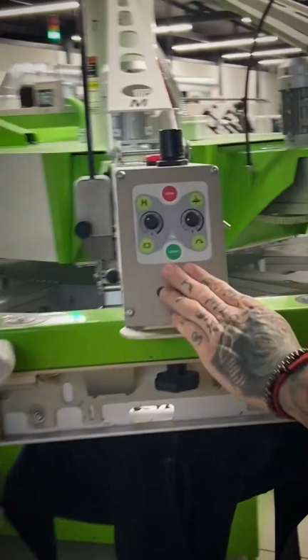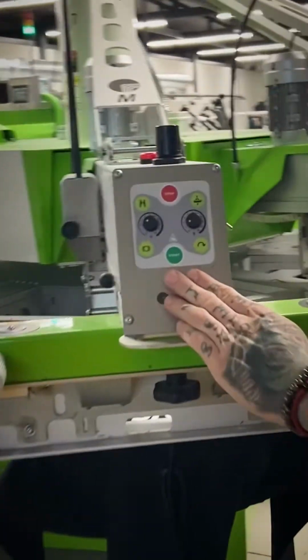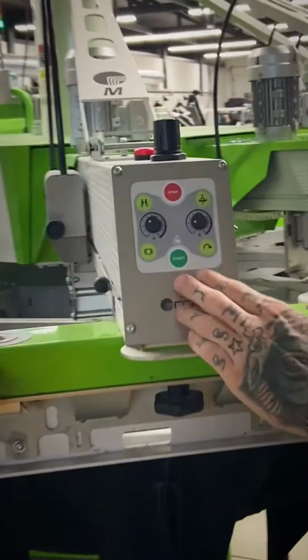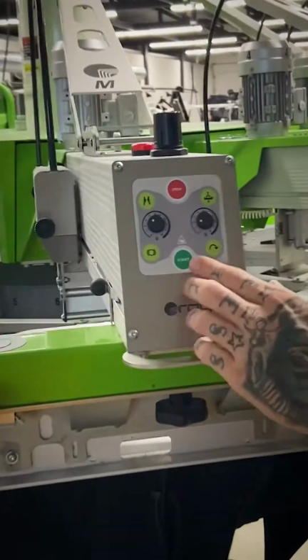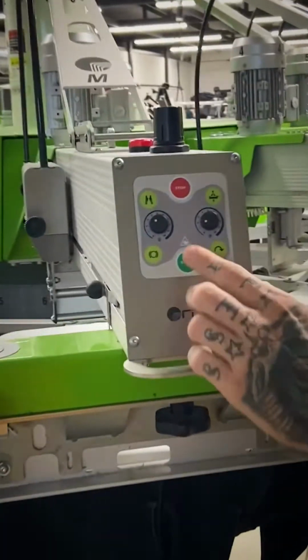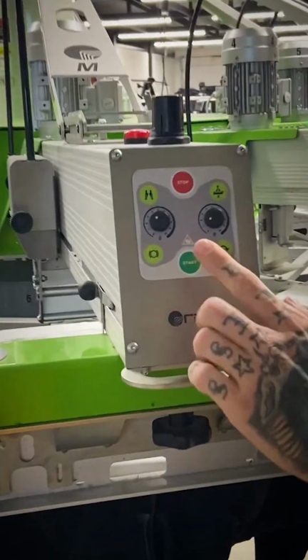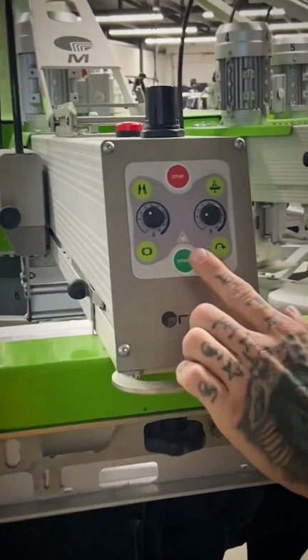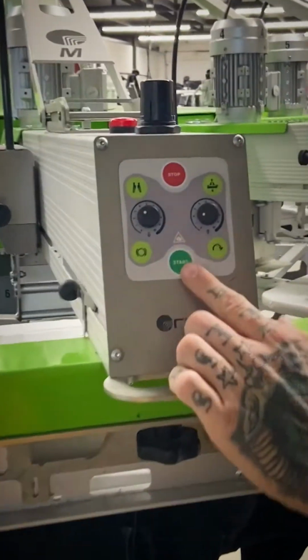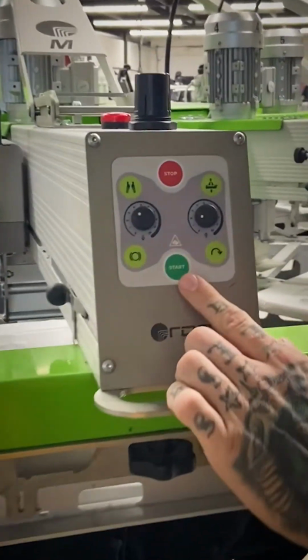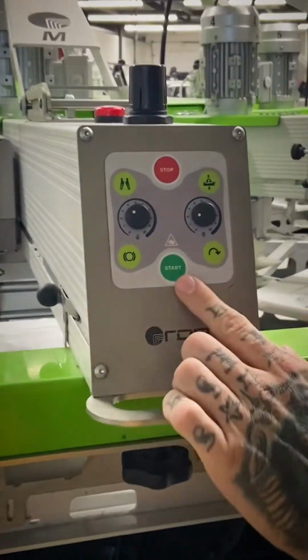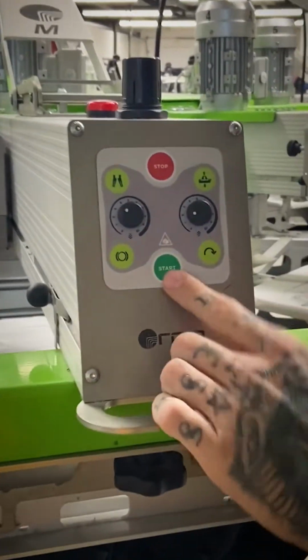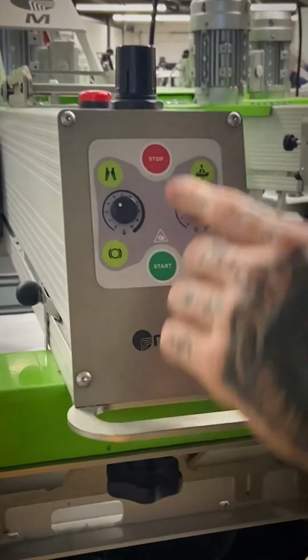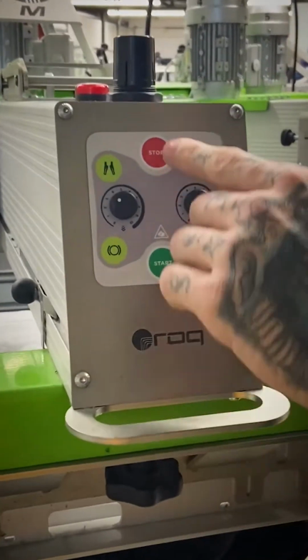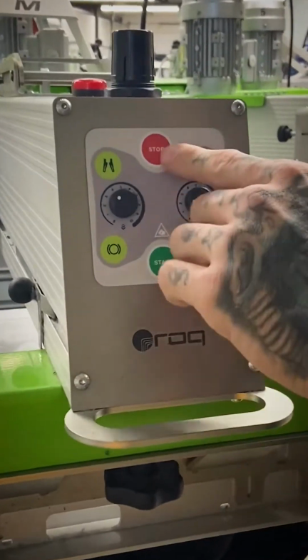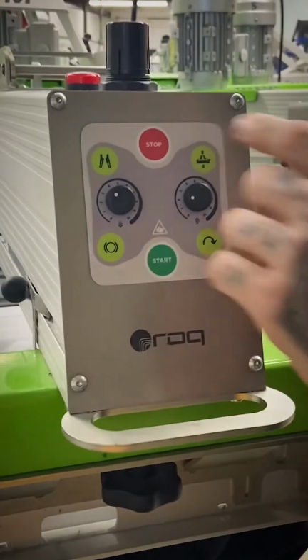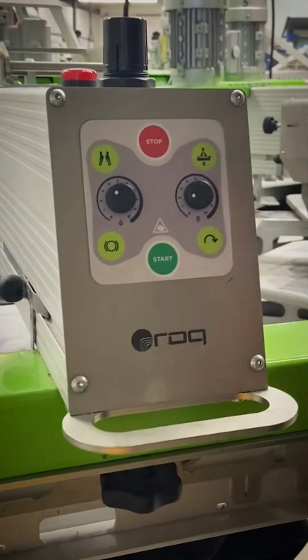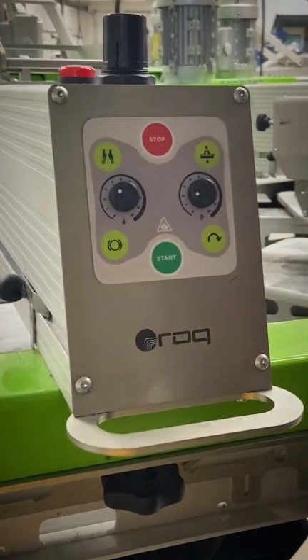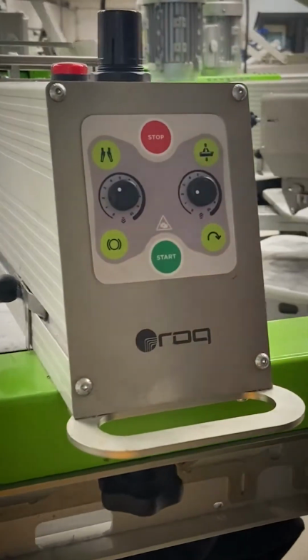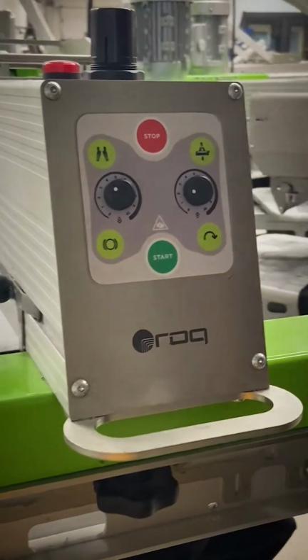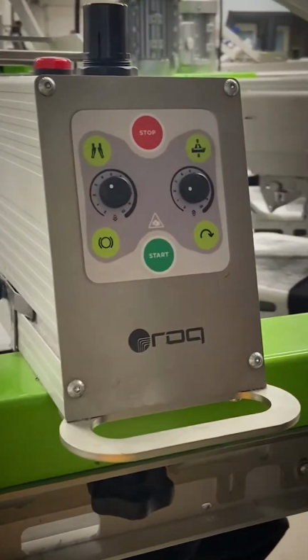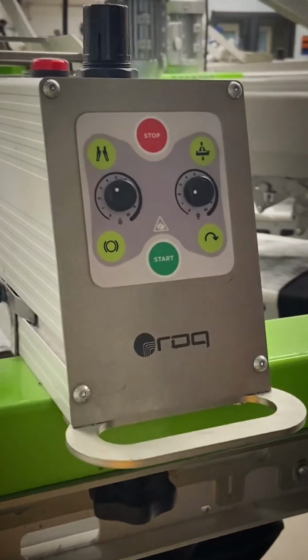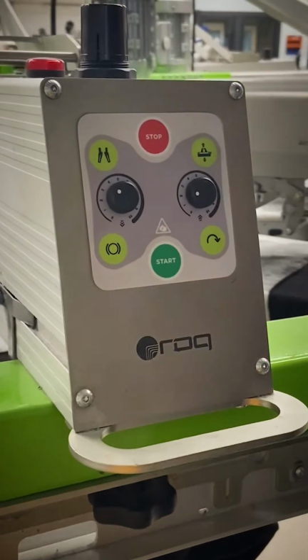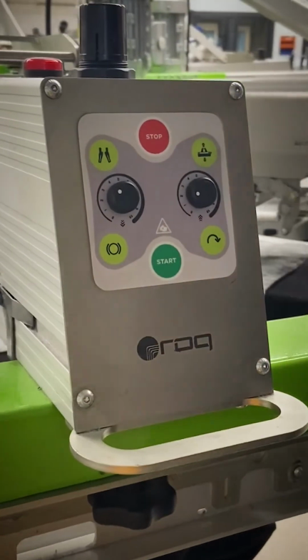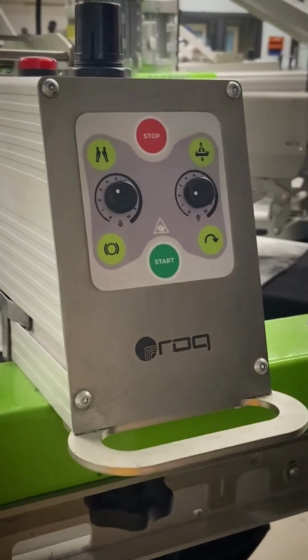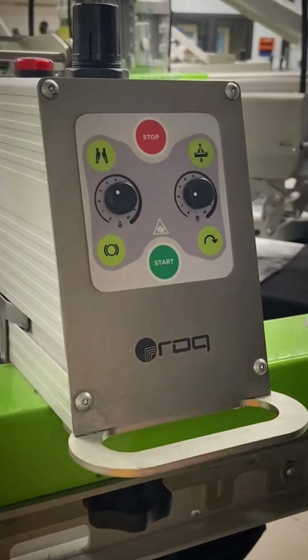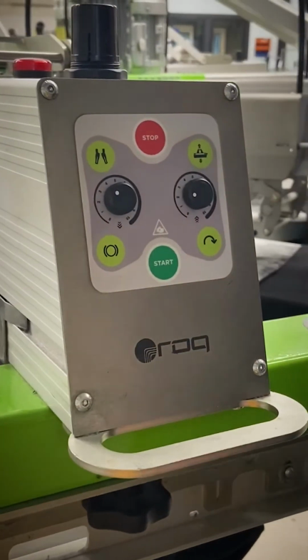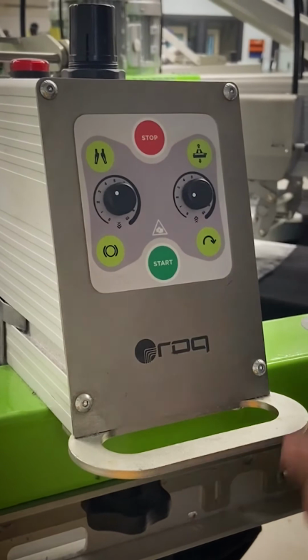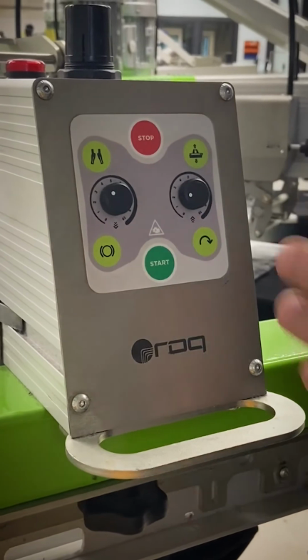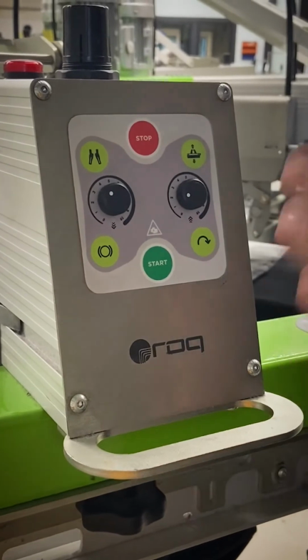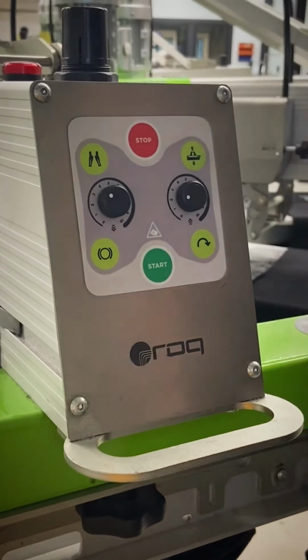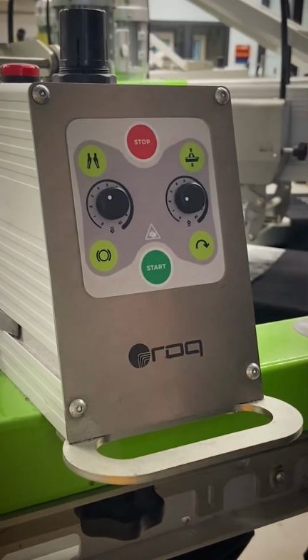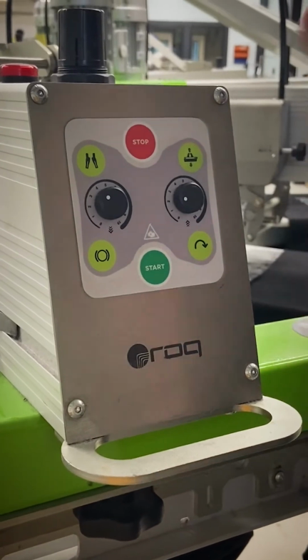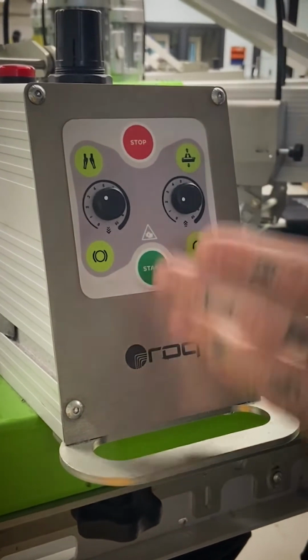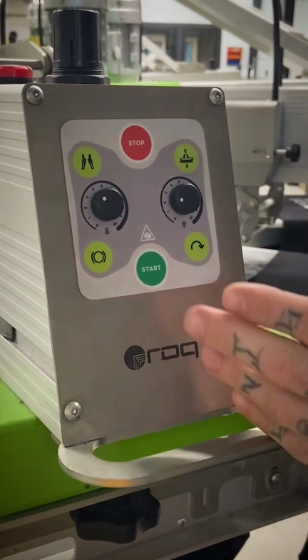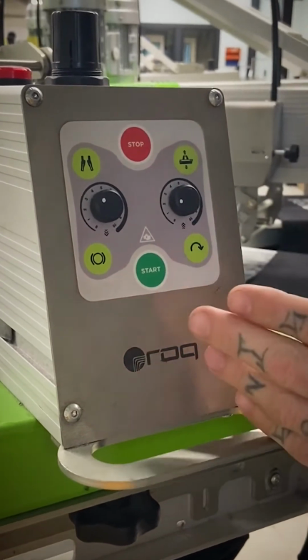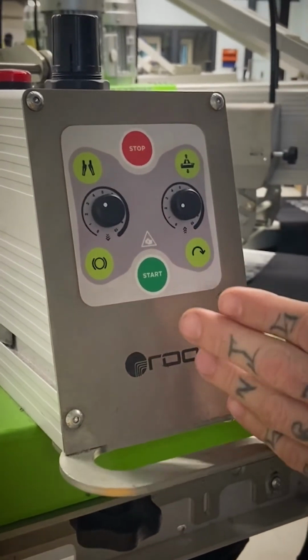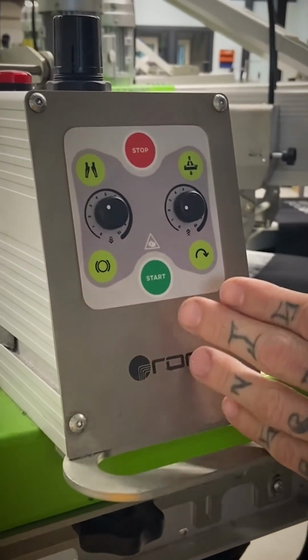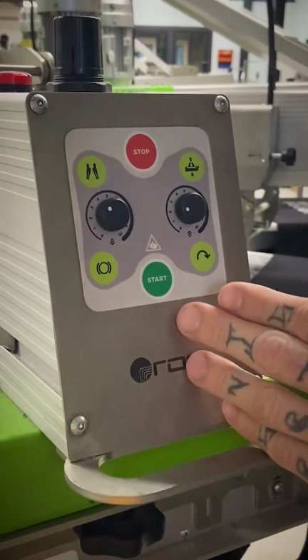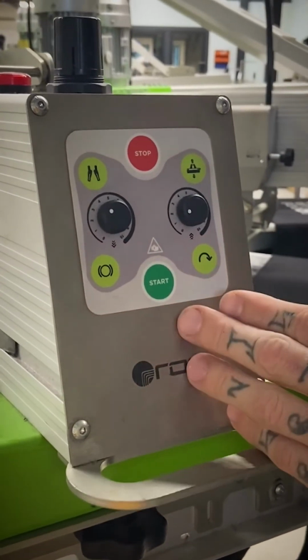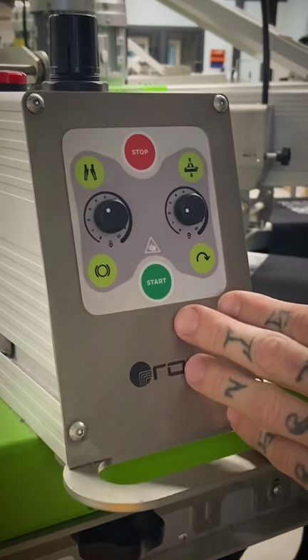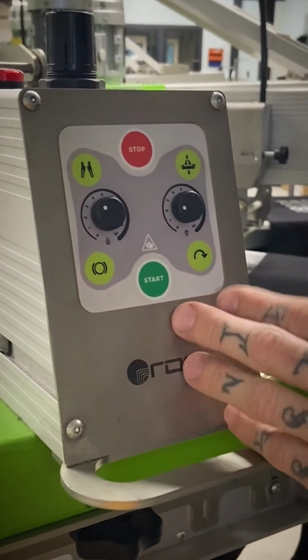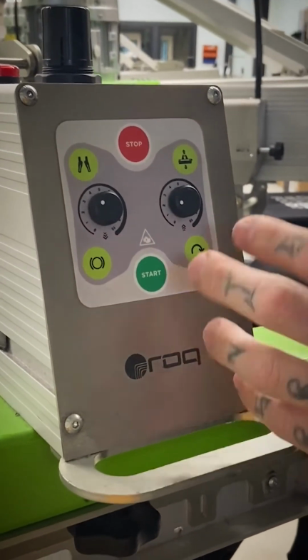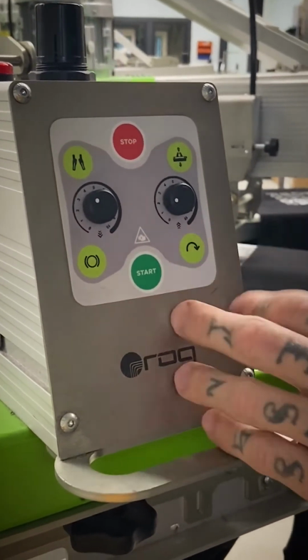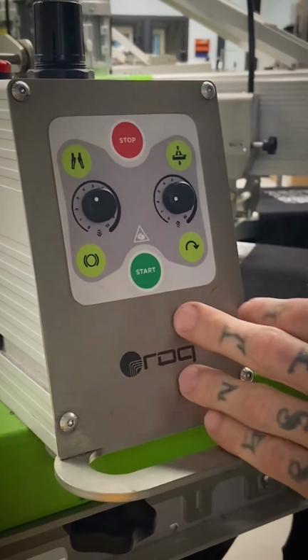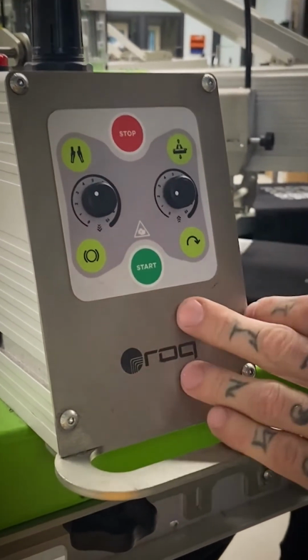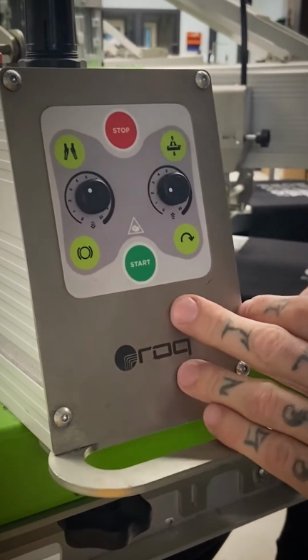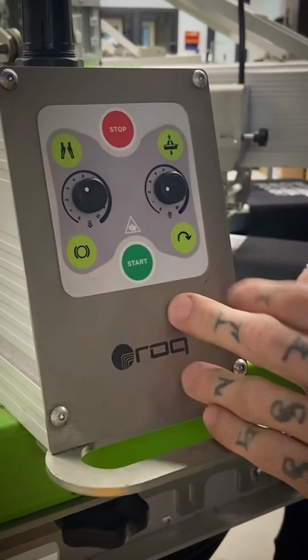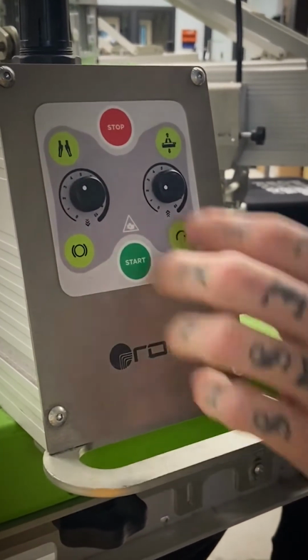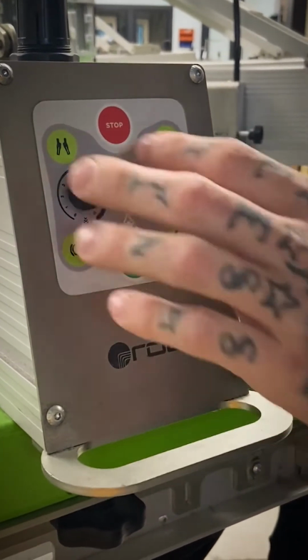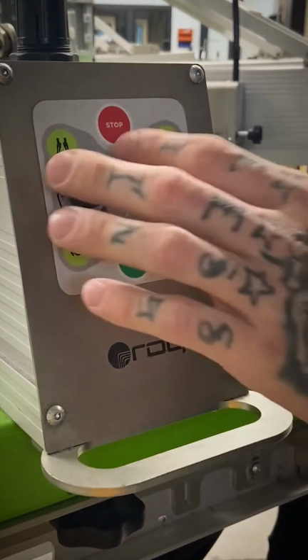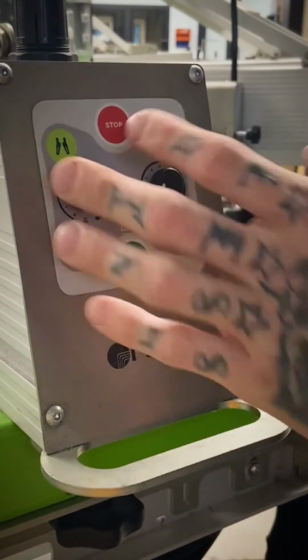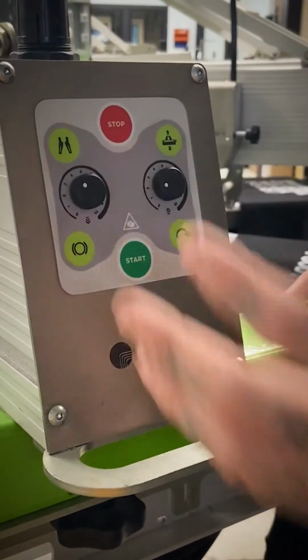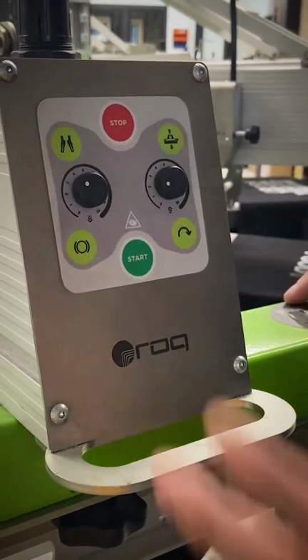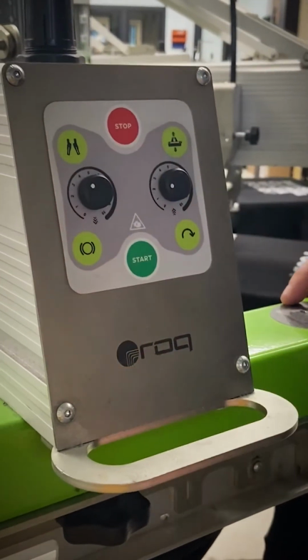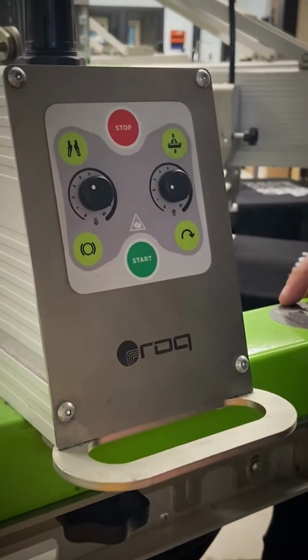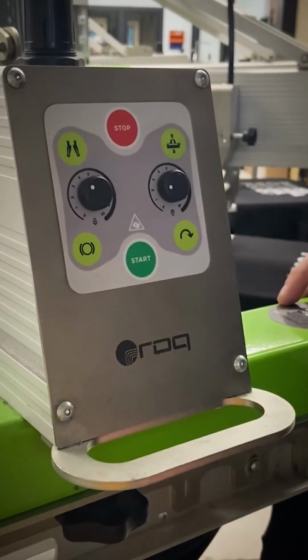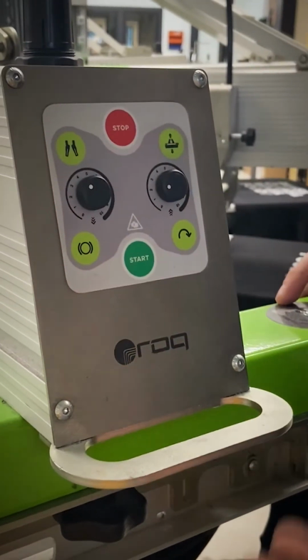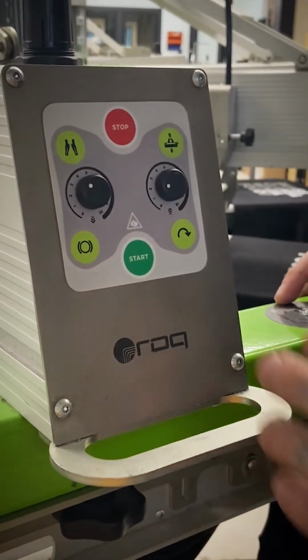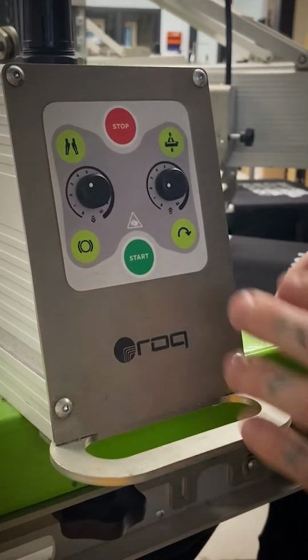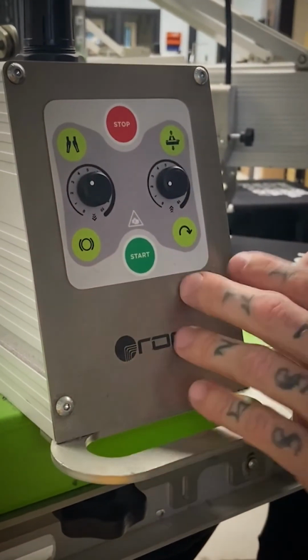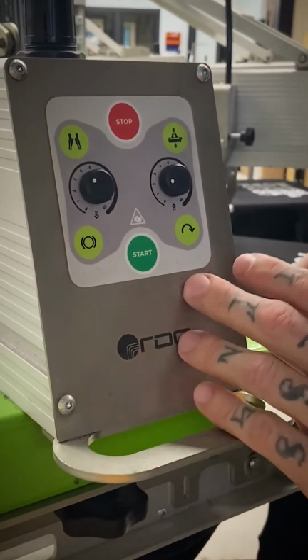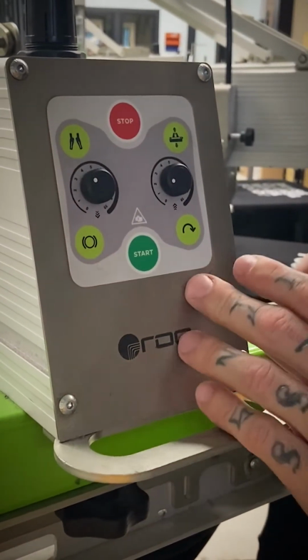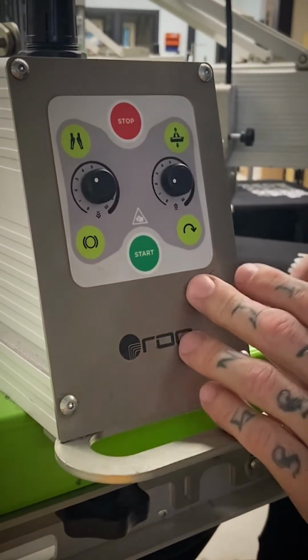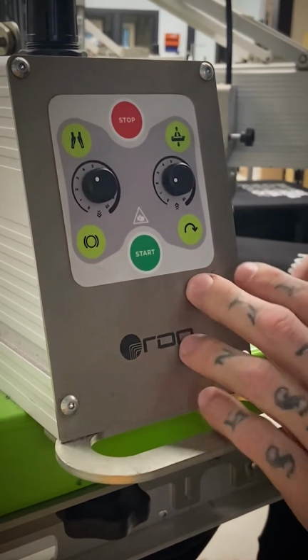You've got your start and your stop. That's pretty obvious — if you're looking to start your production you can push start here, or if you need to stop, you push that there.